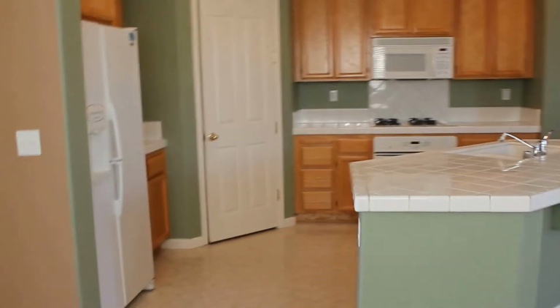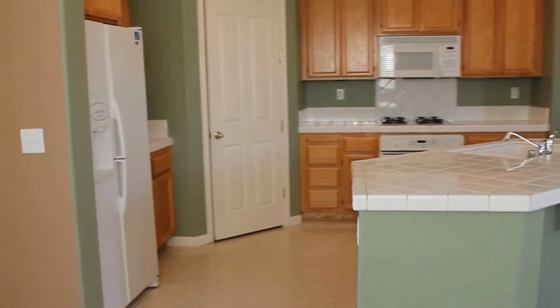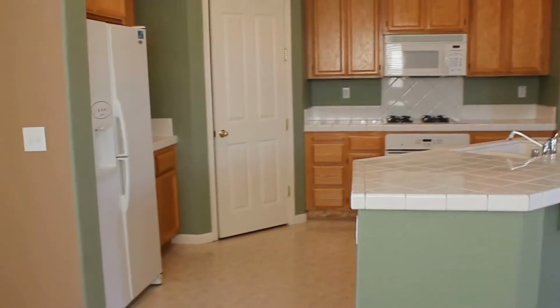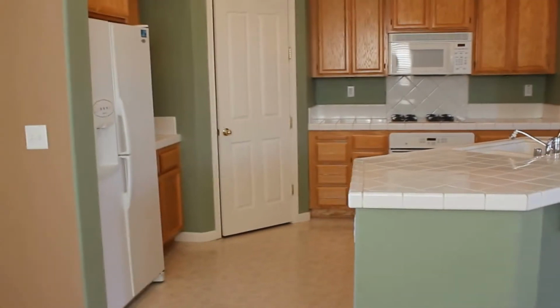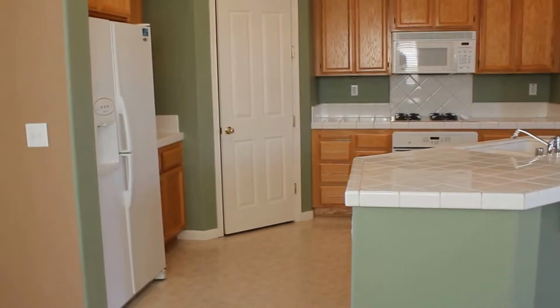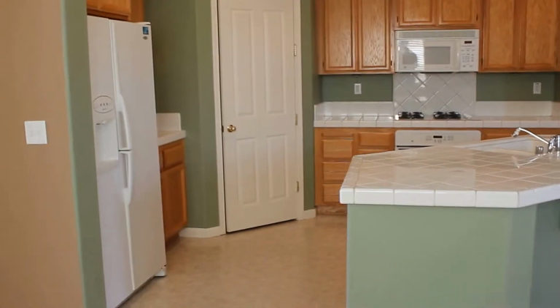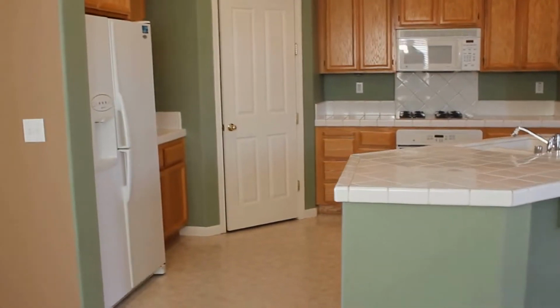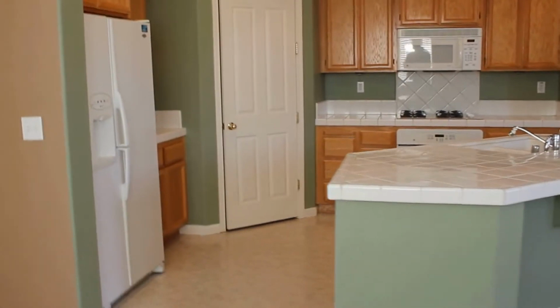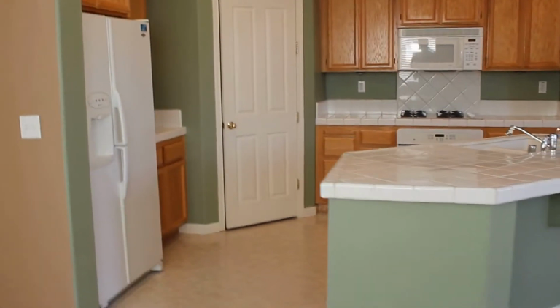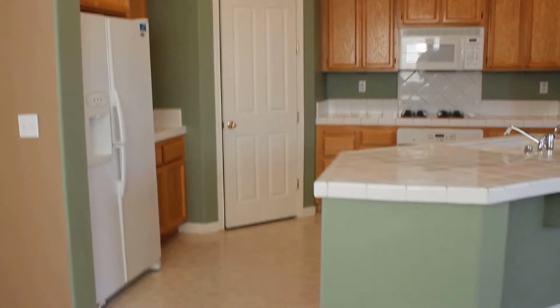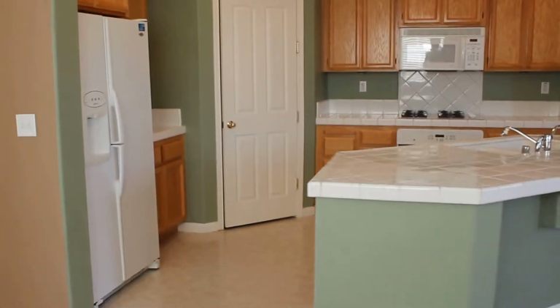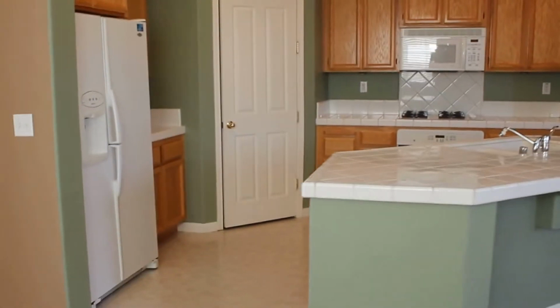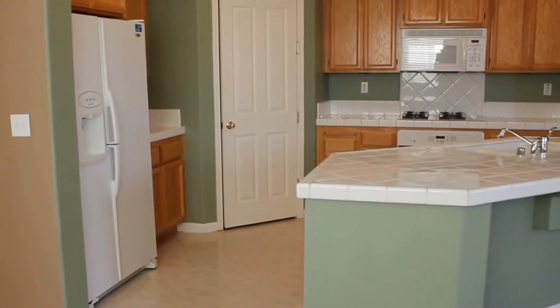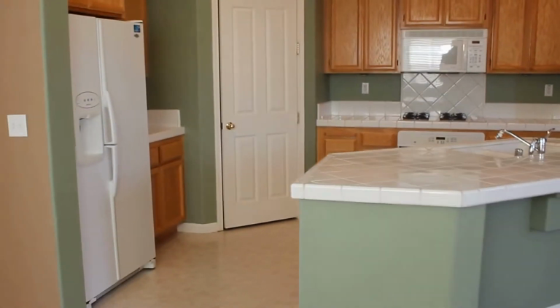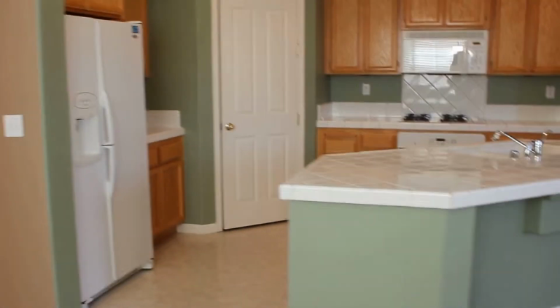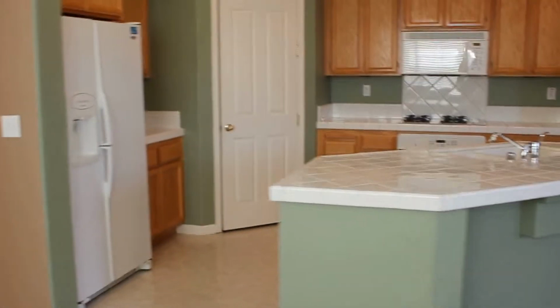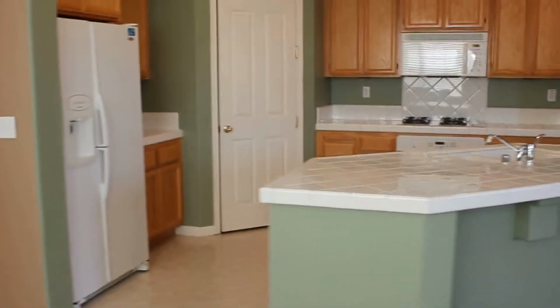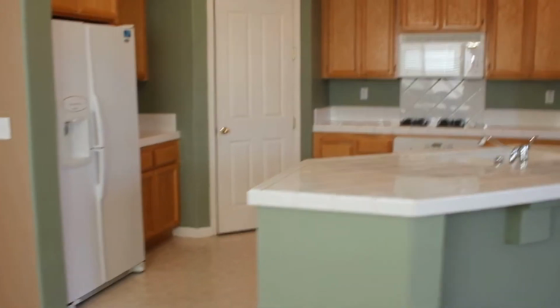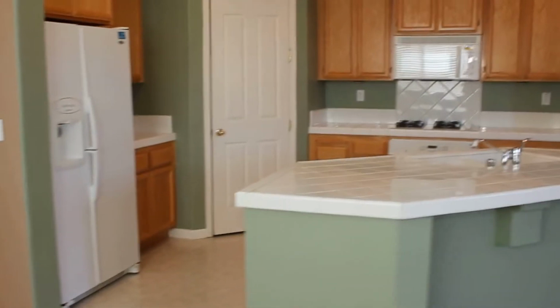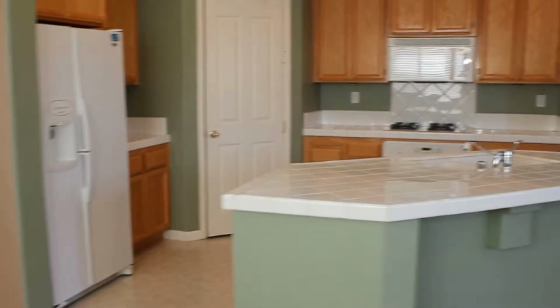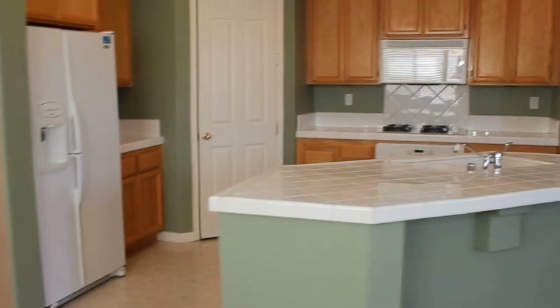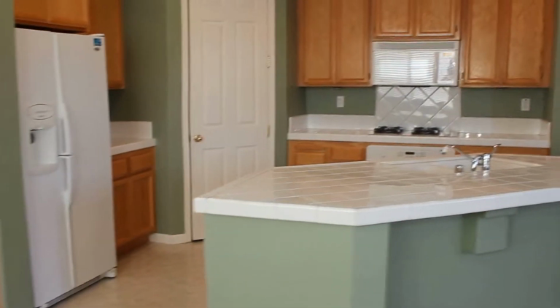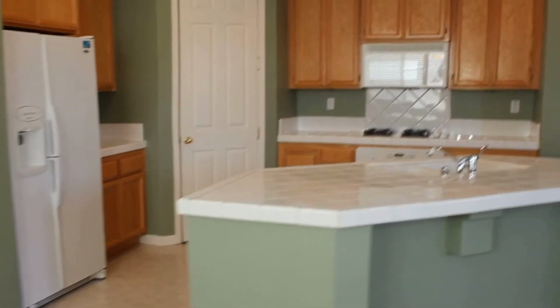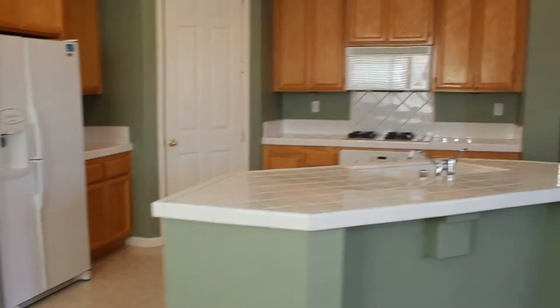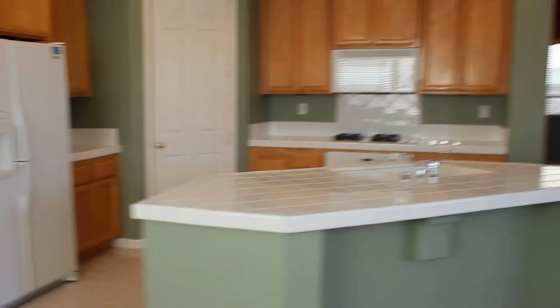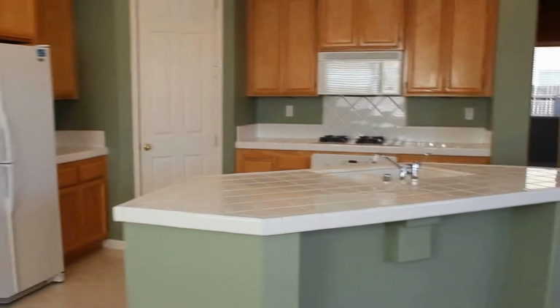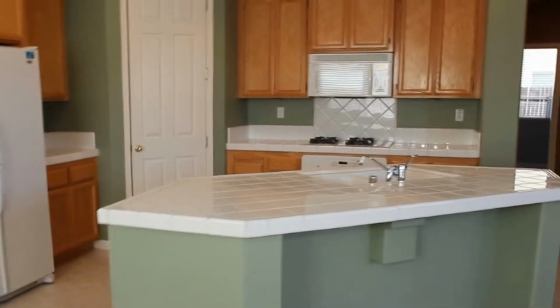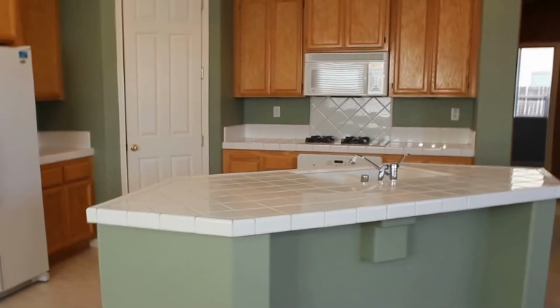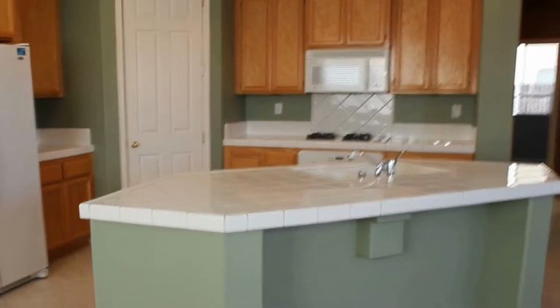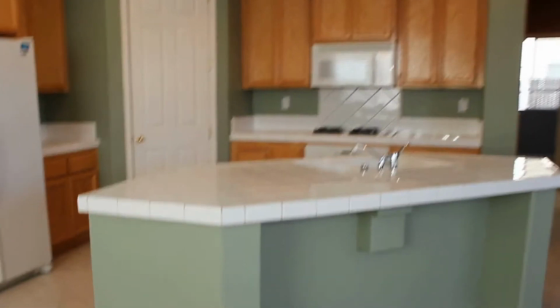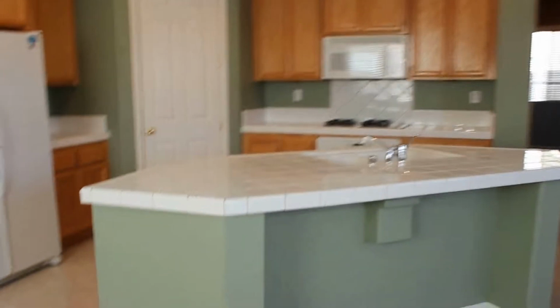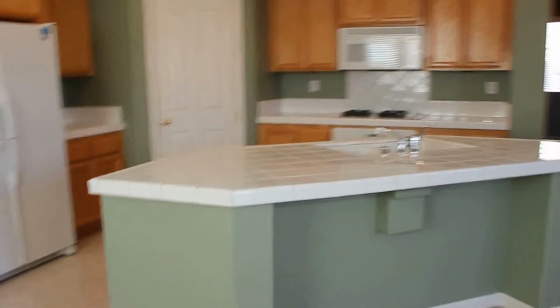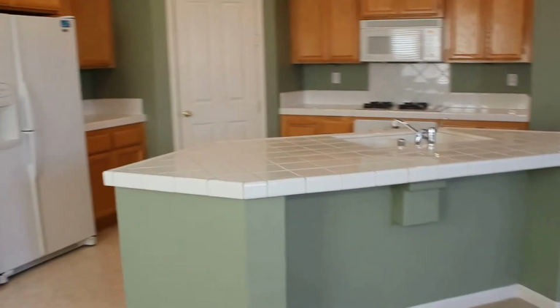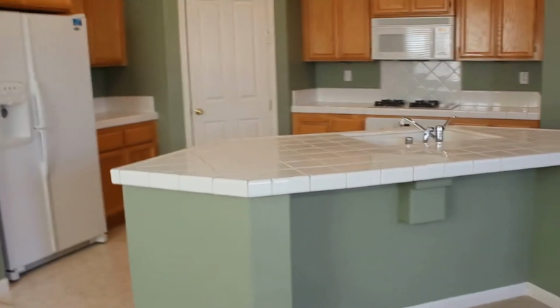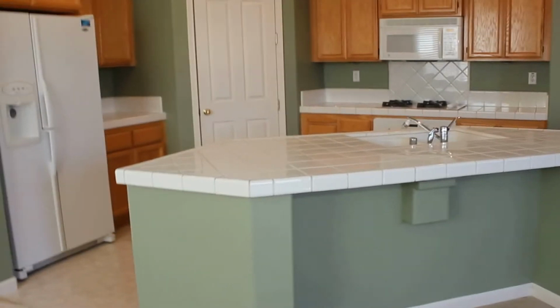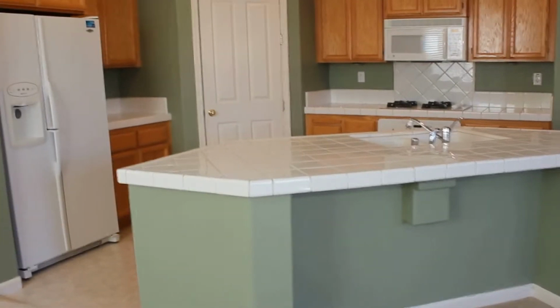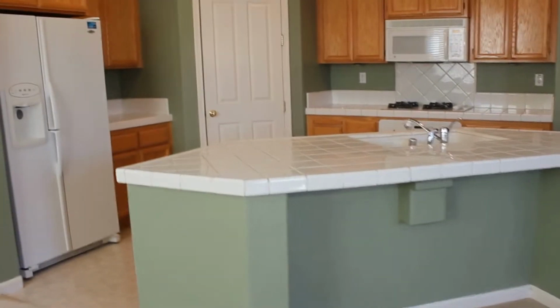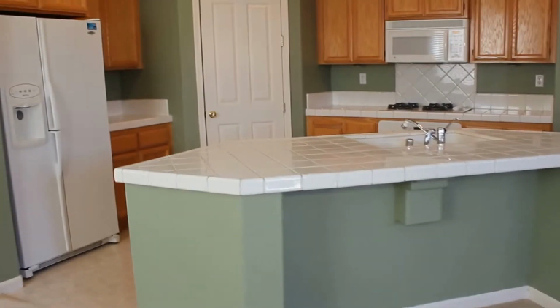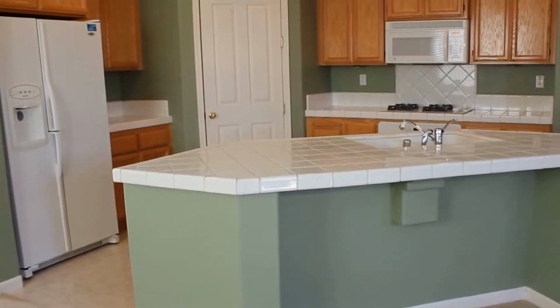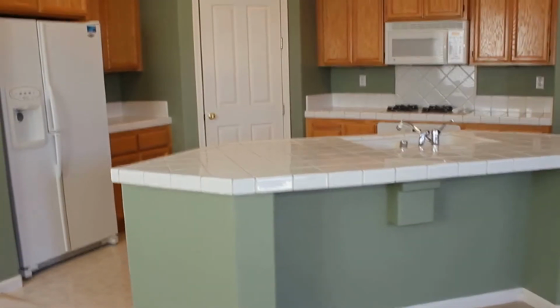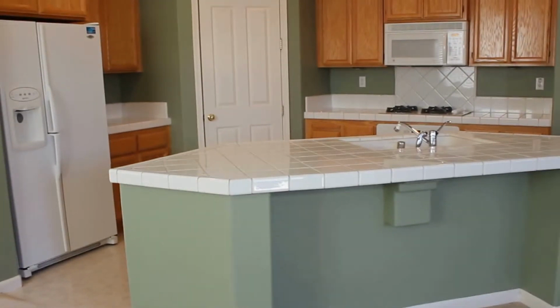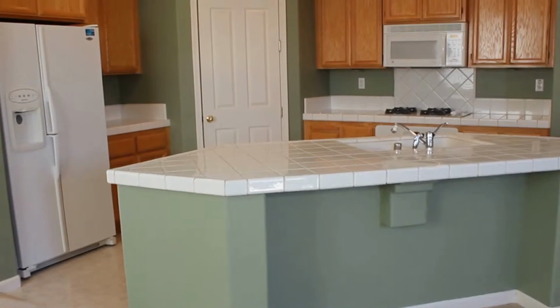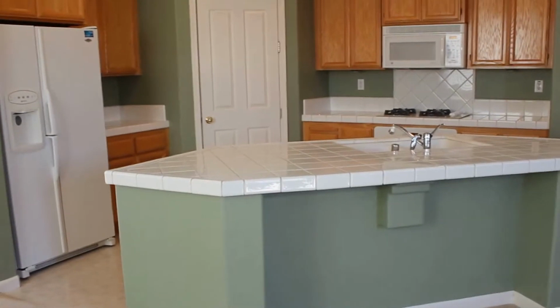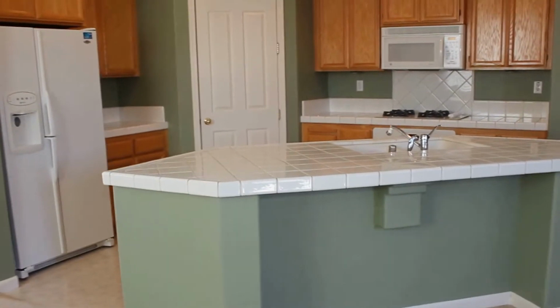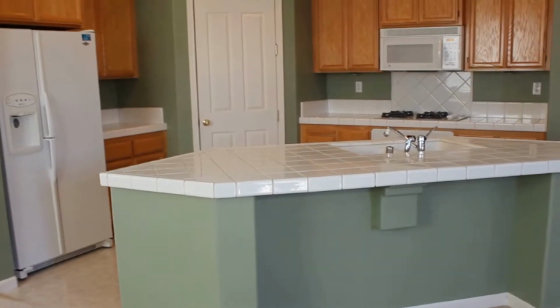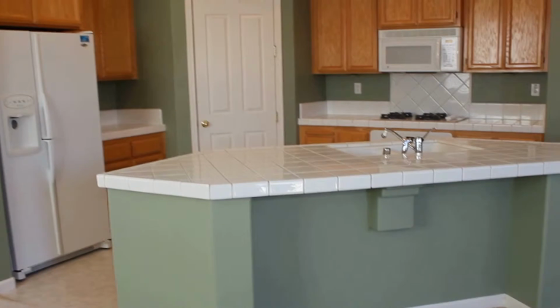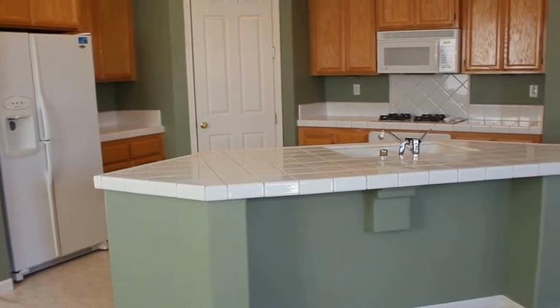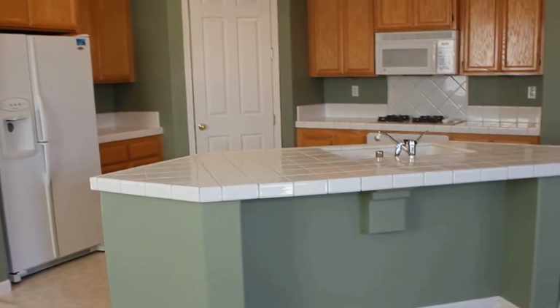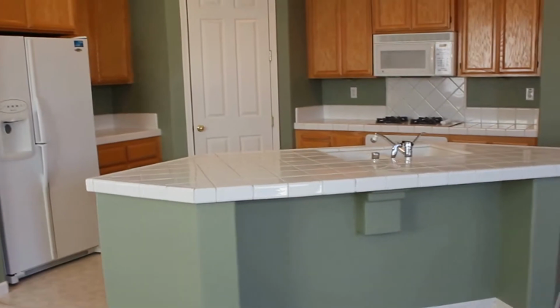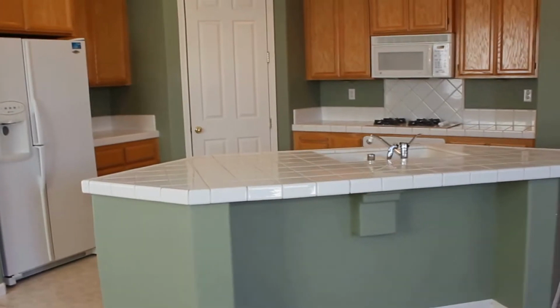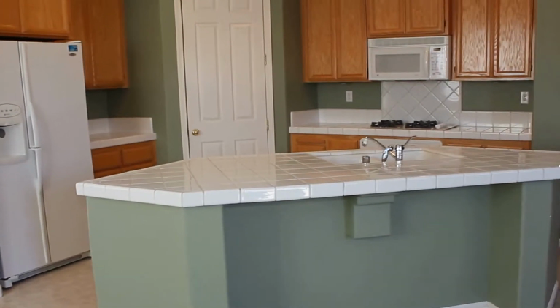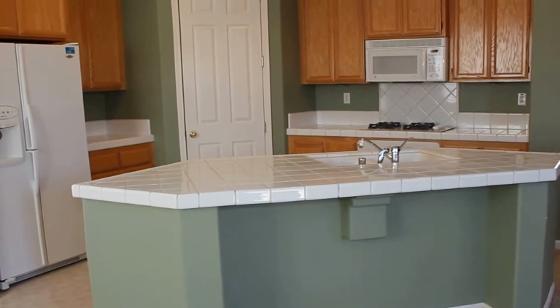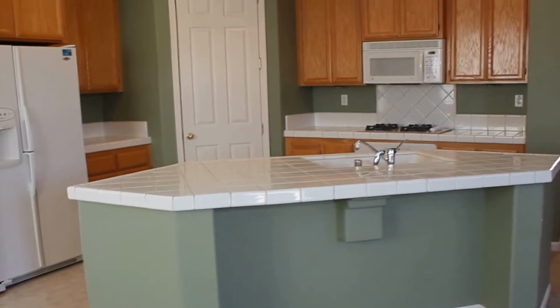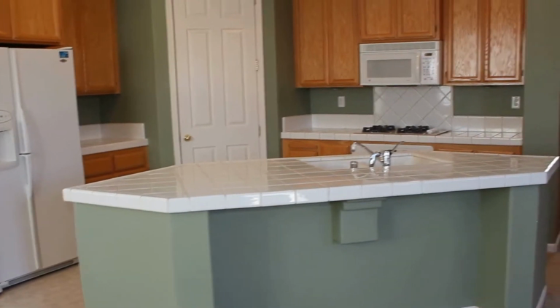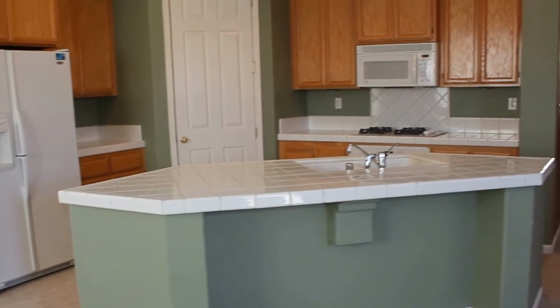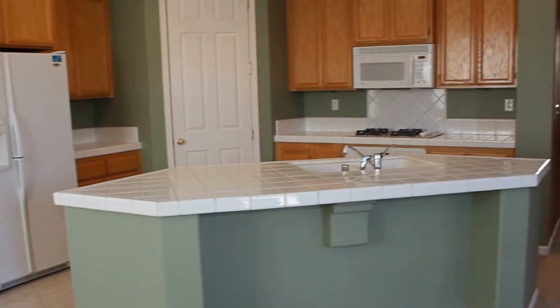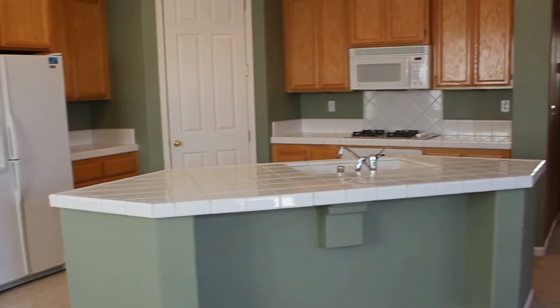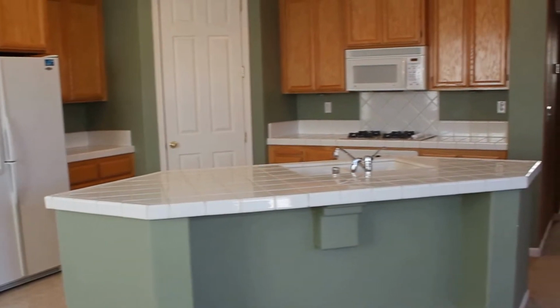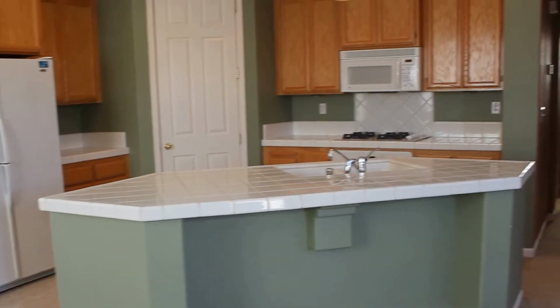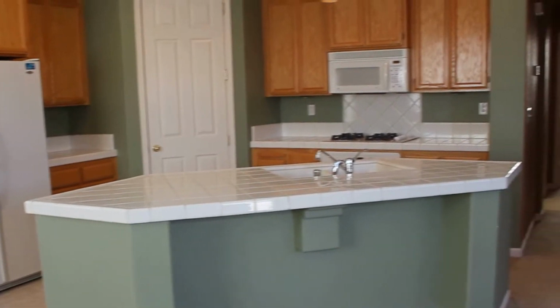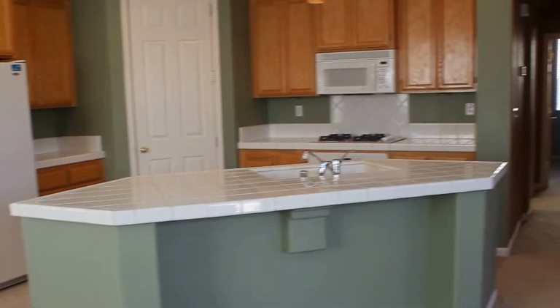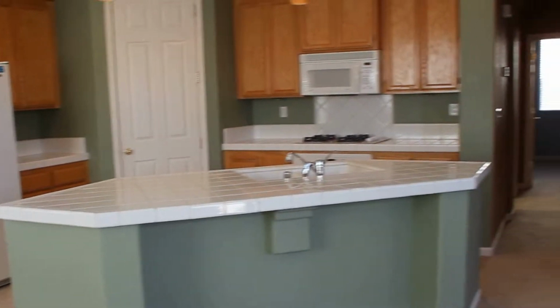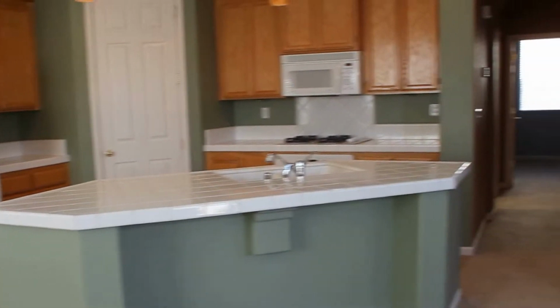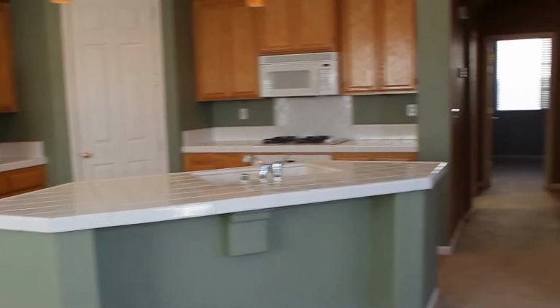Fairly good-sized kitchen. With an island, you have quite a bit of countertop space and lots of cabinet space.